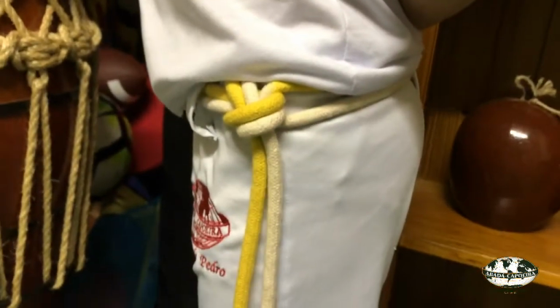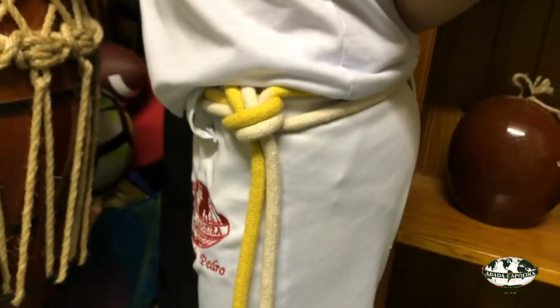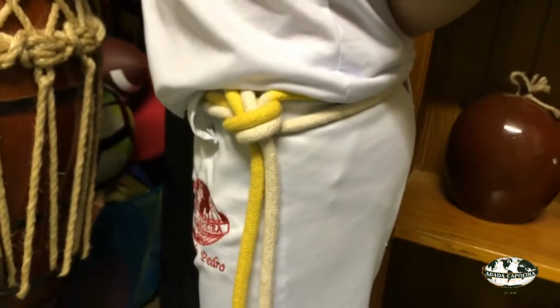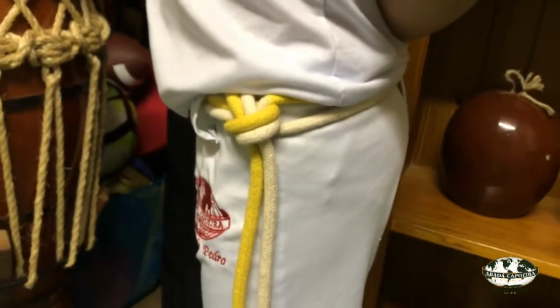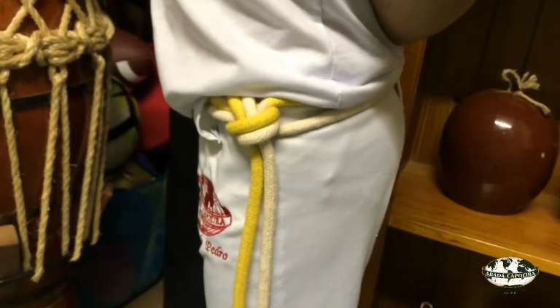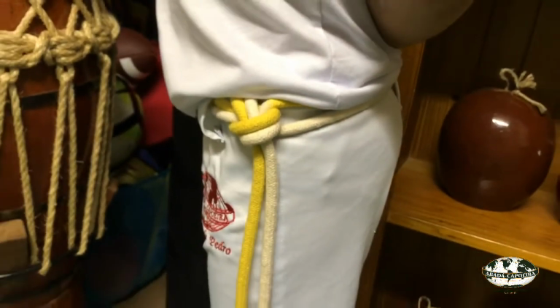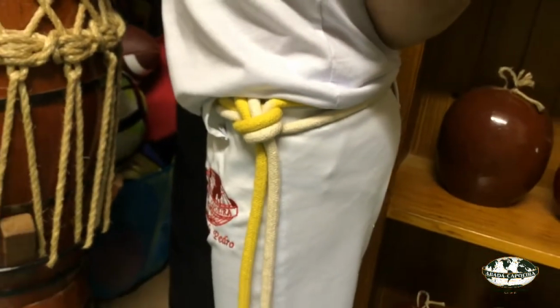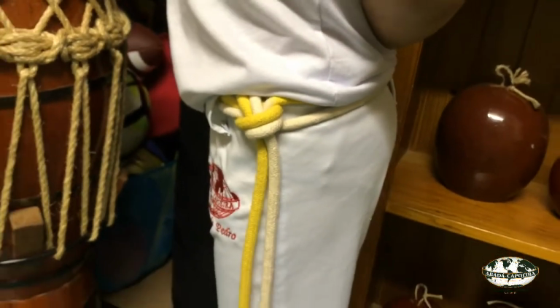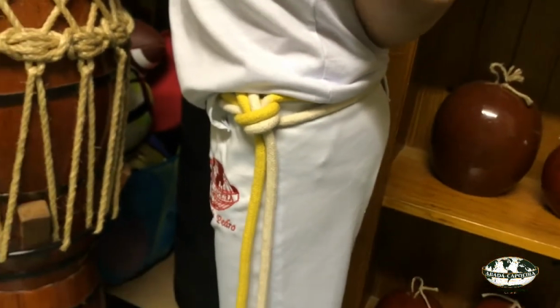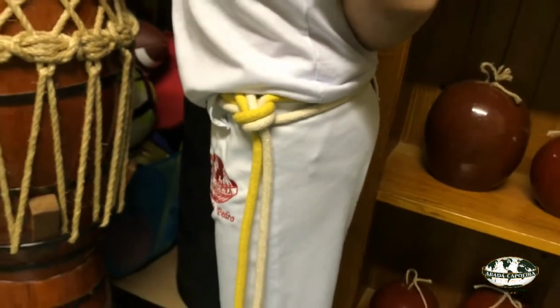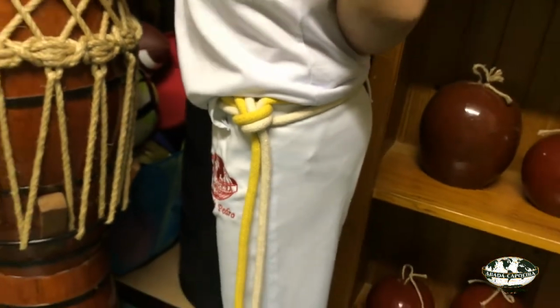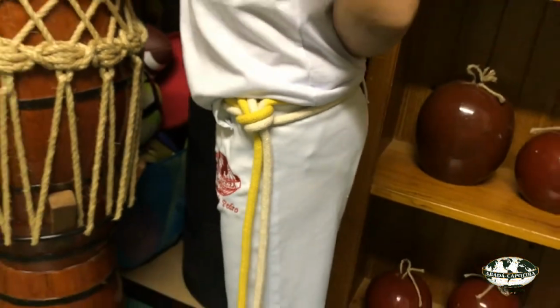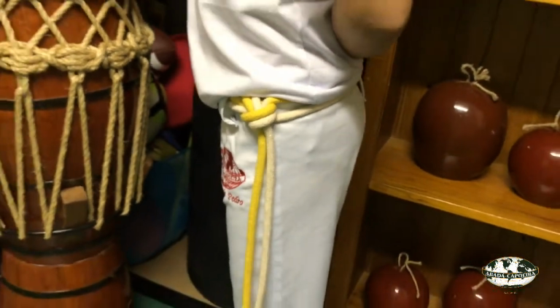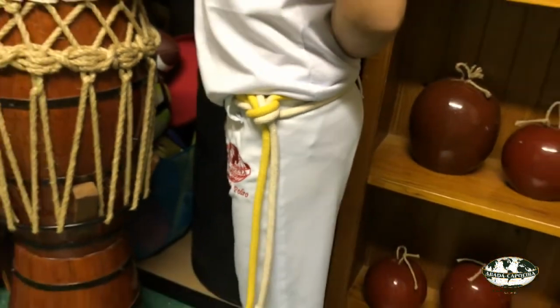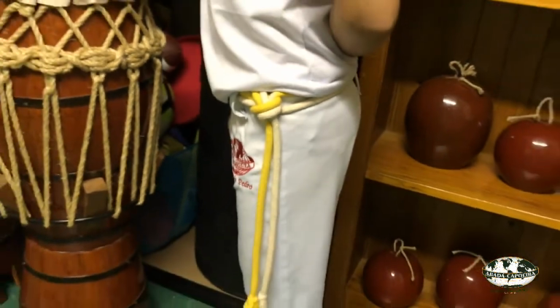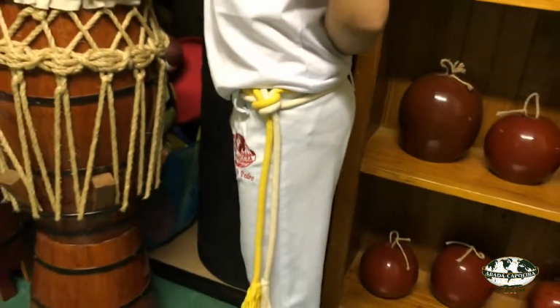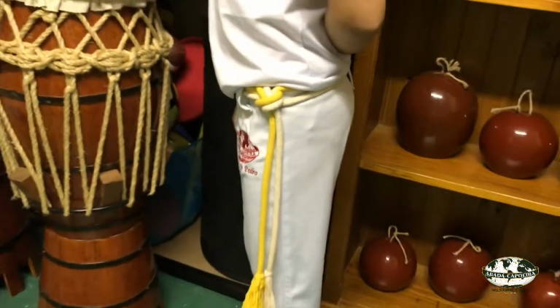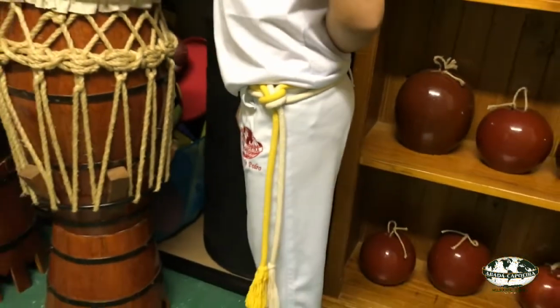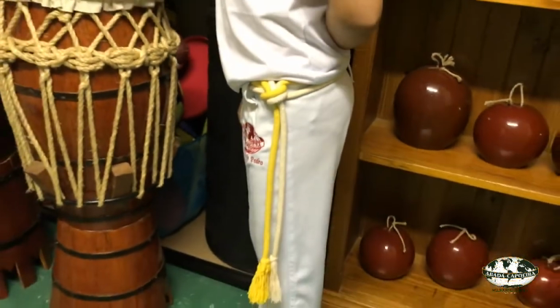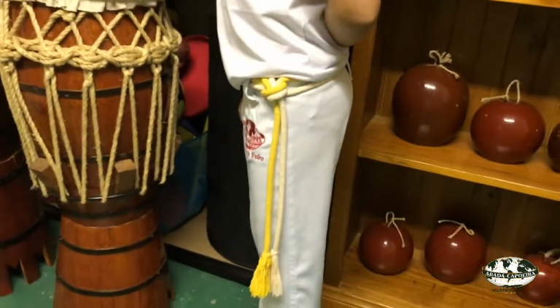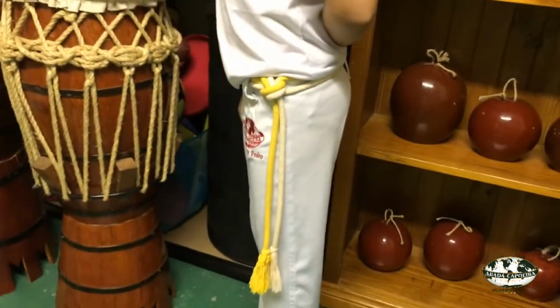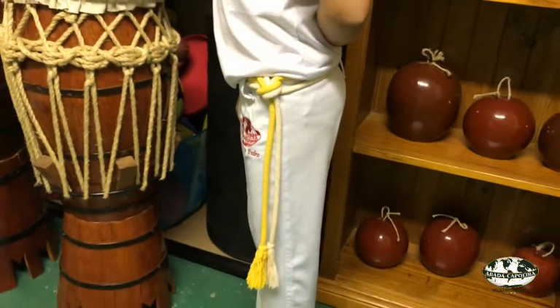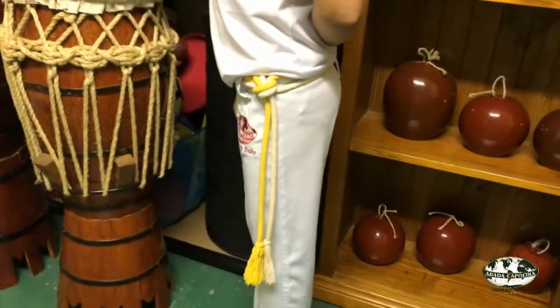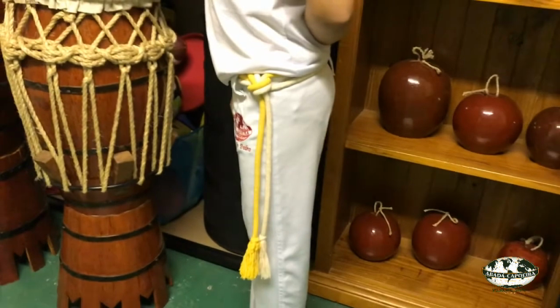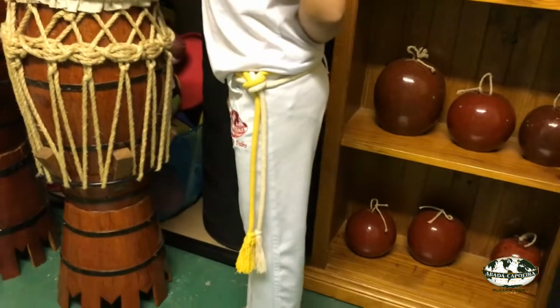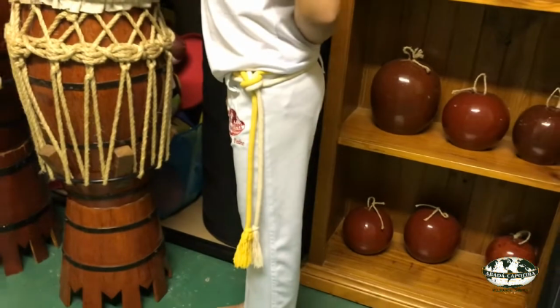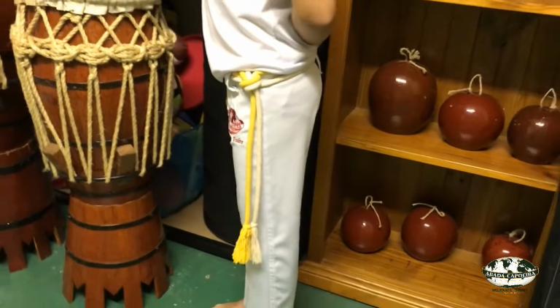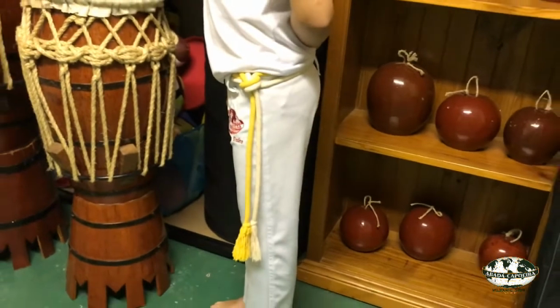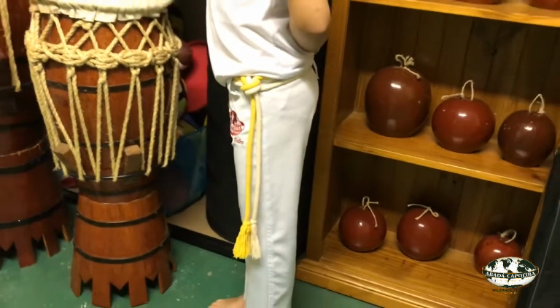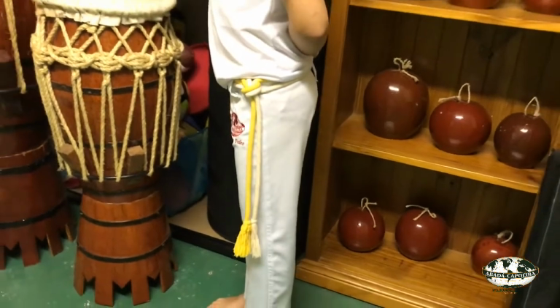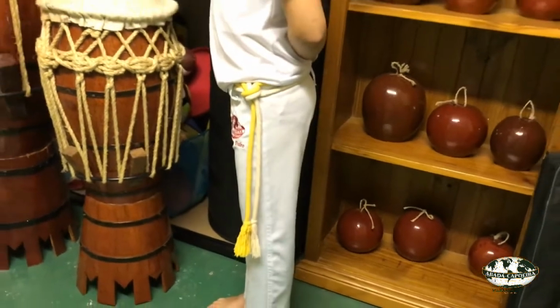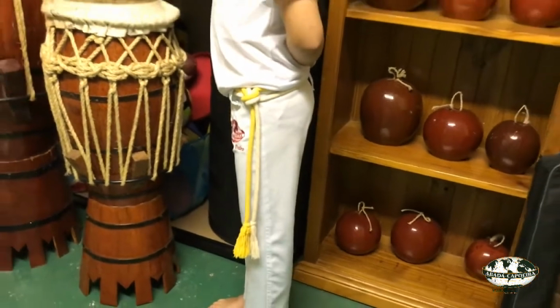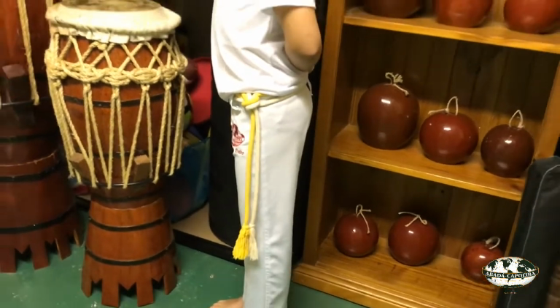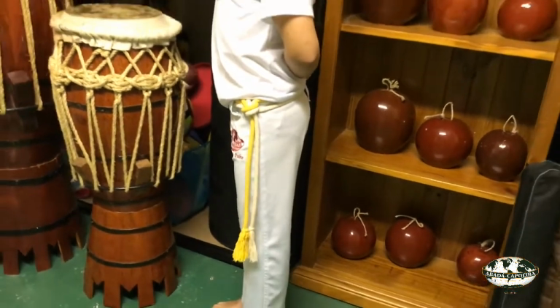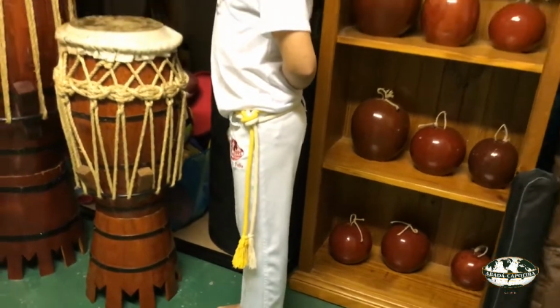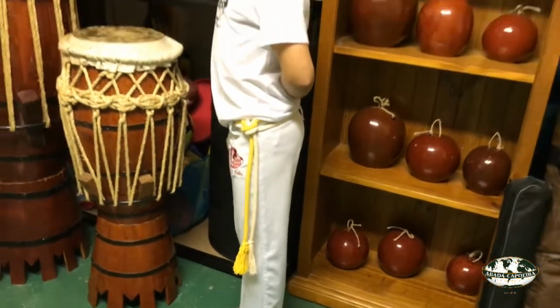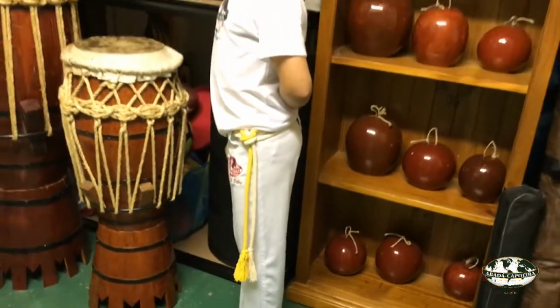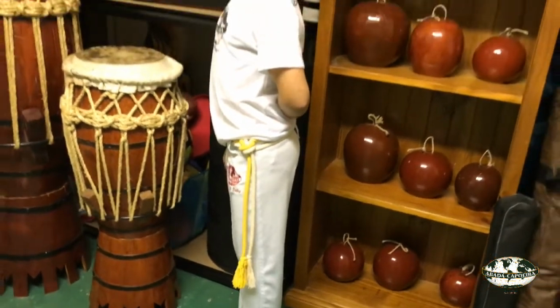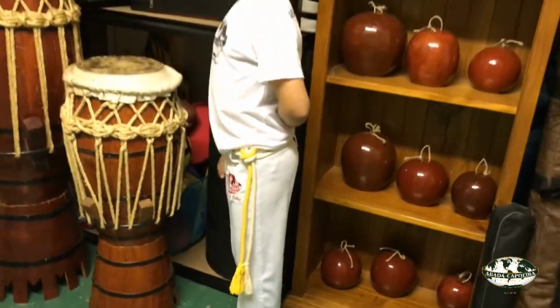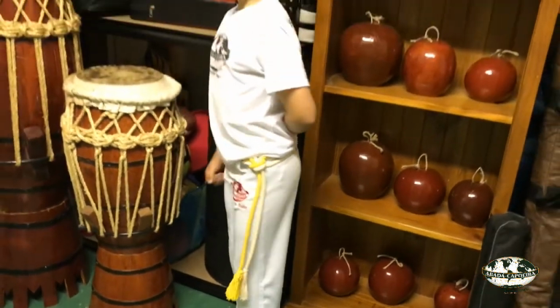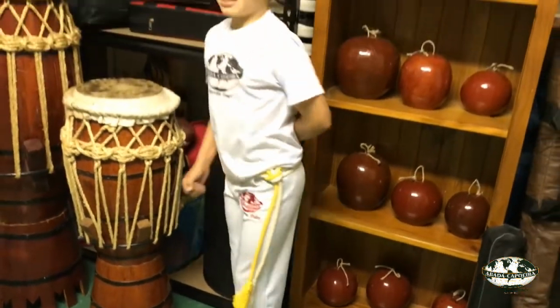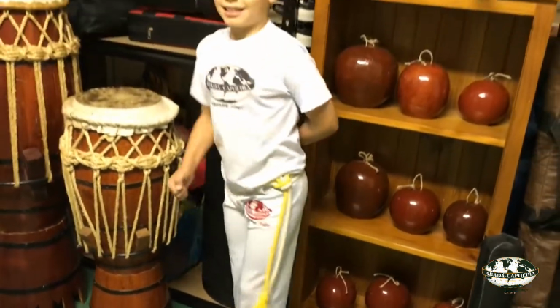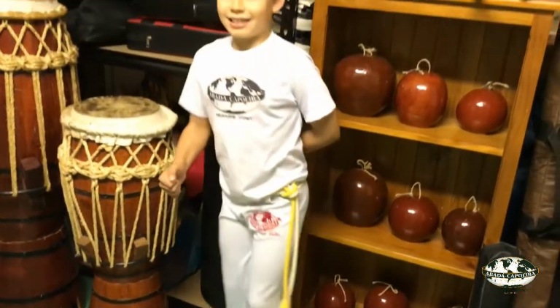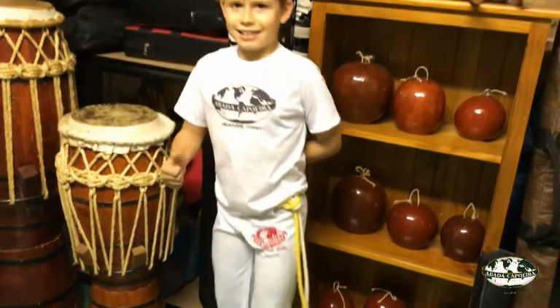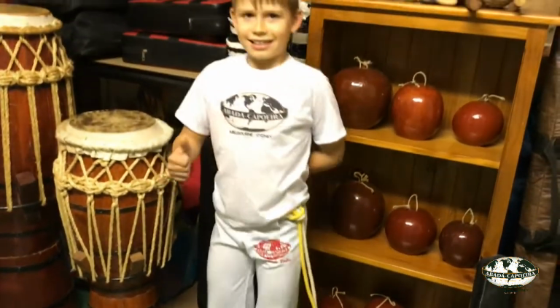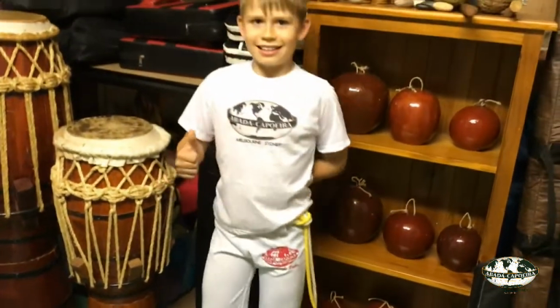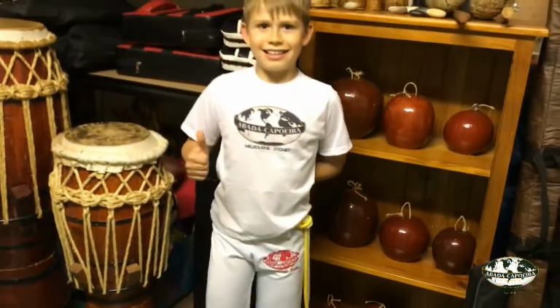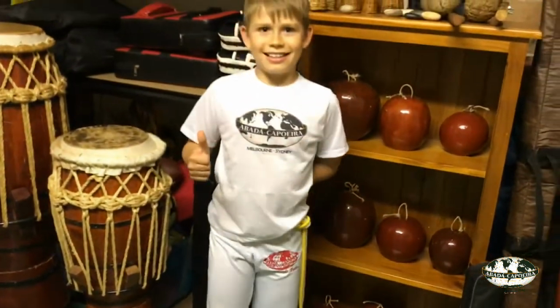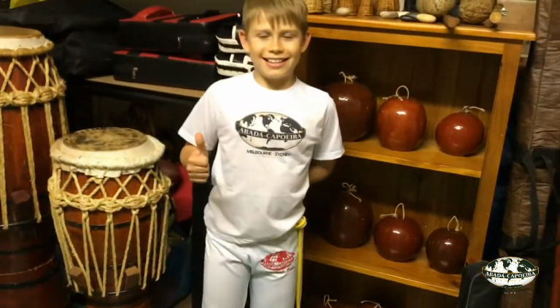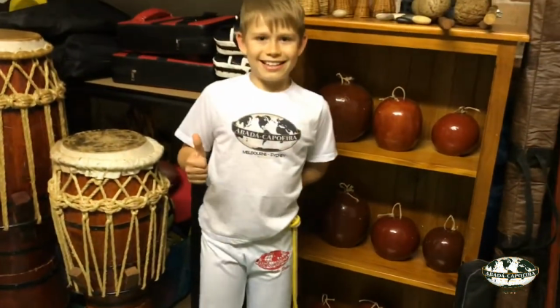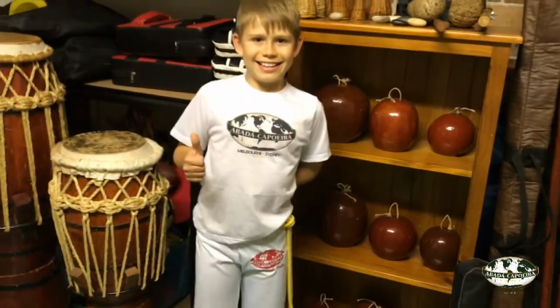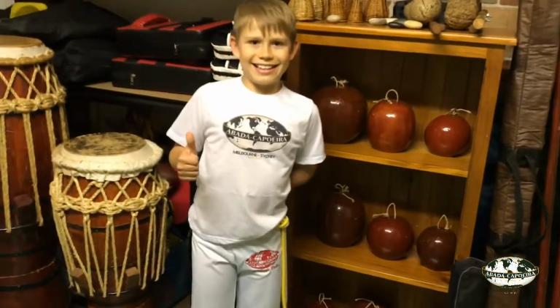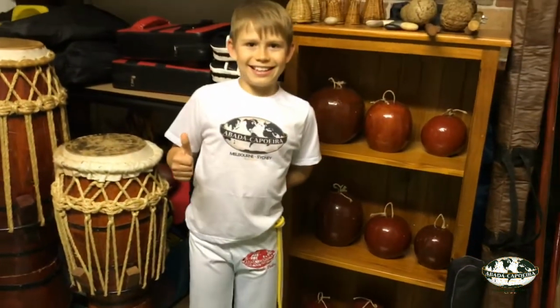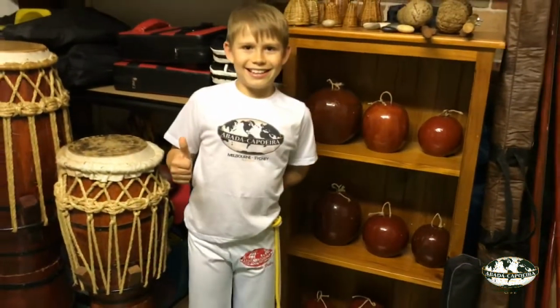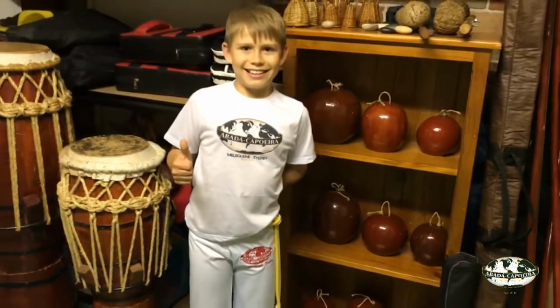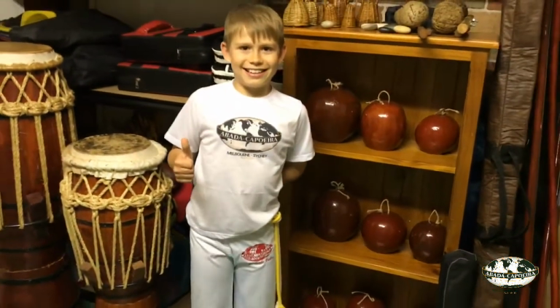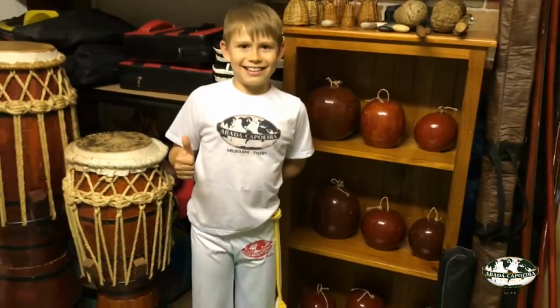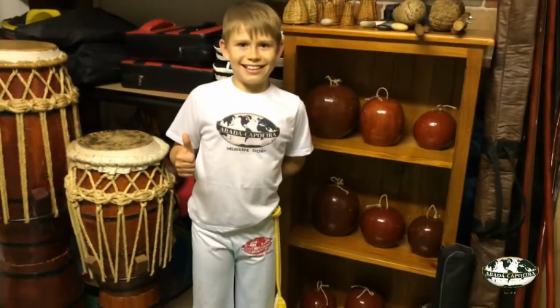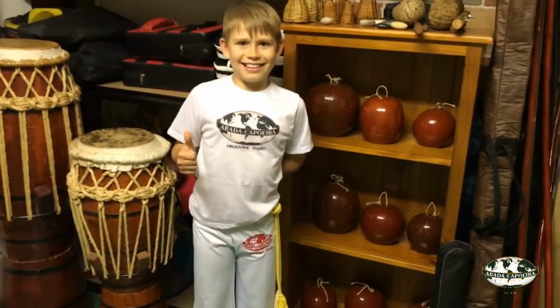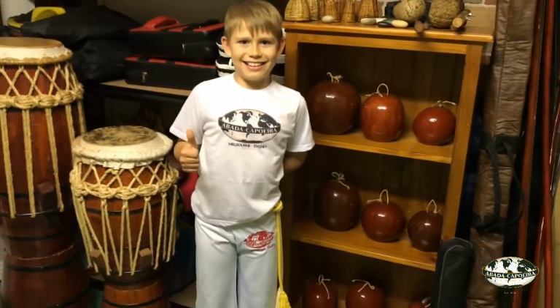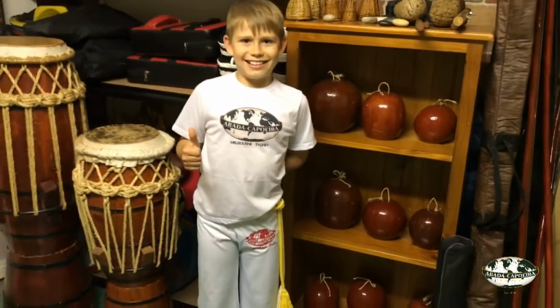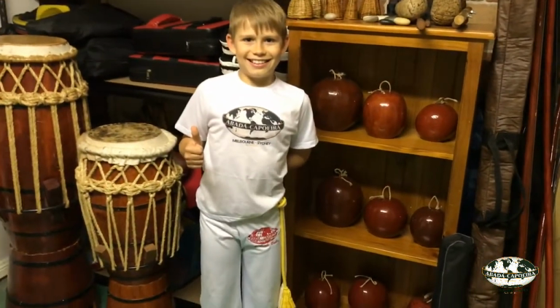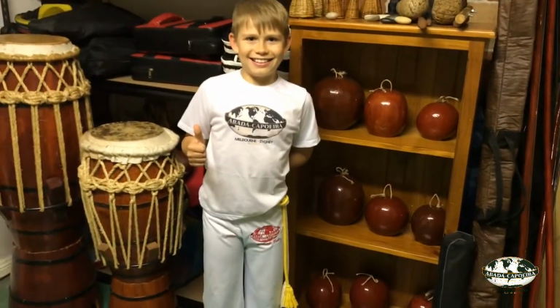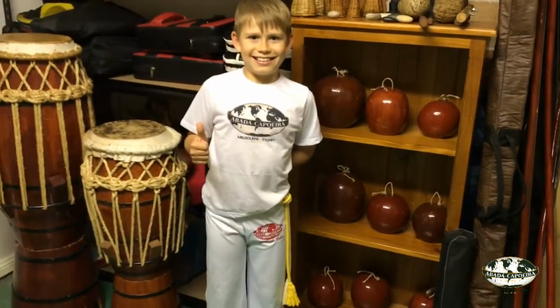Make the necessary adjustments to make it look nice and neat. Now your corda is ready, your uniform is complete and you're ready for training. See you in class!